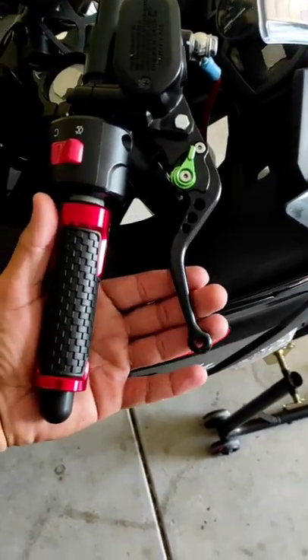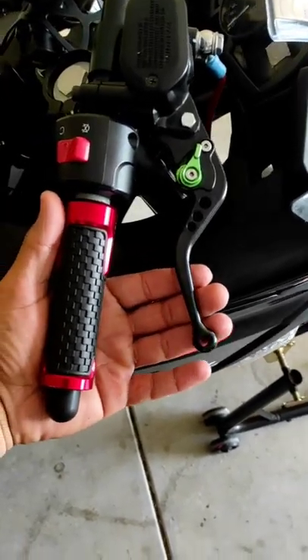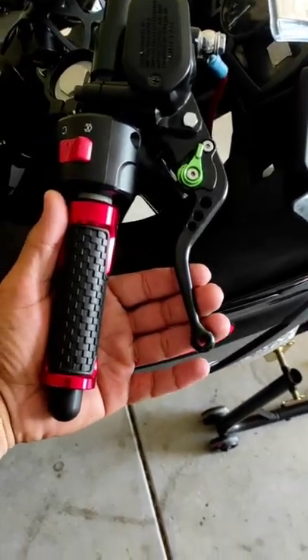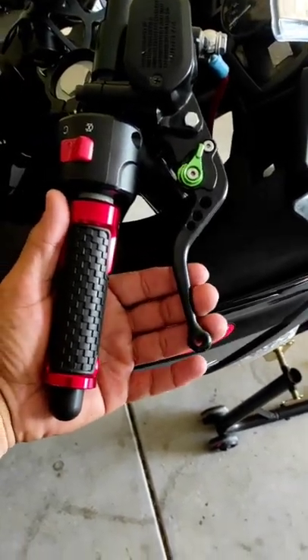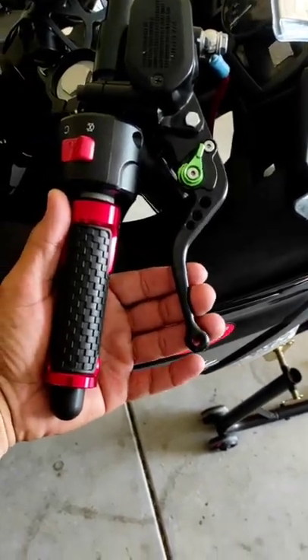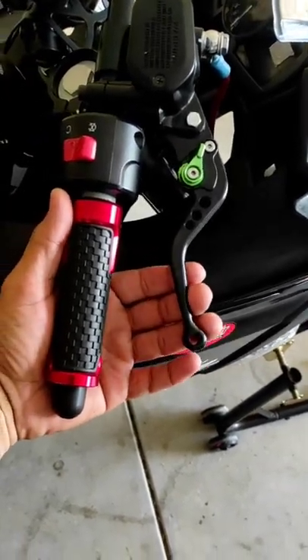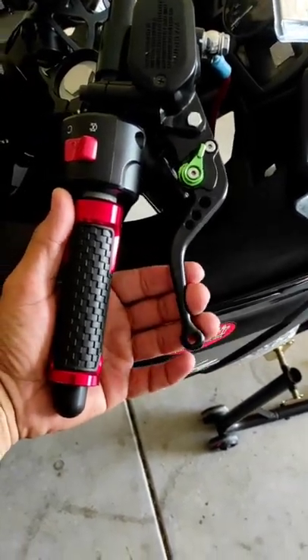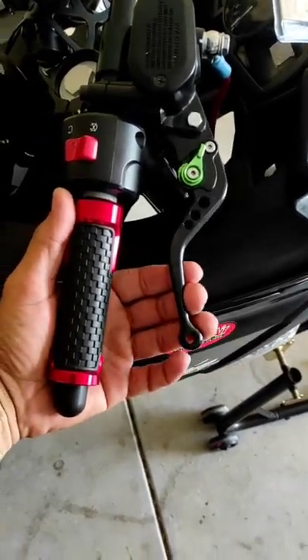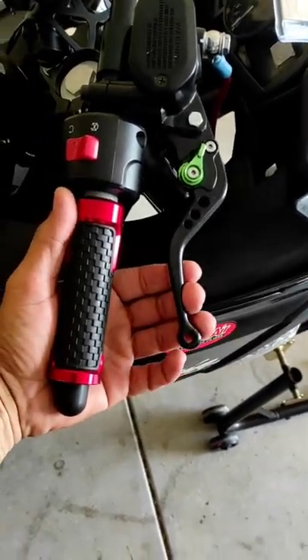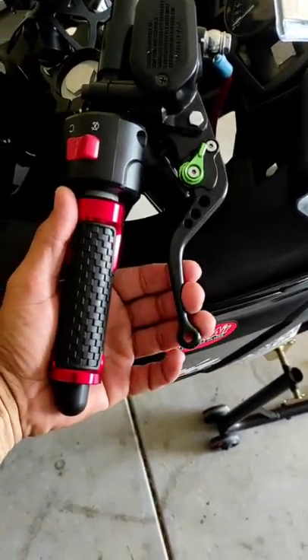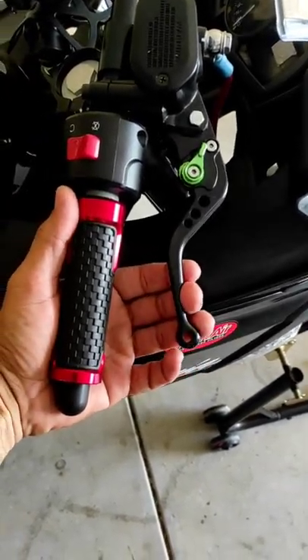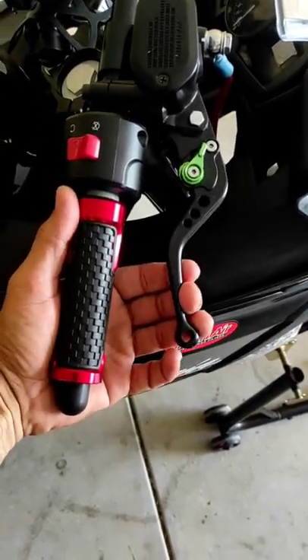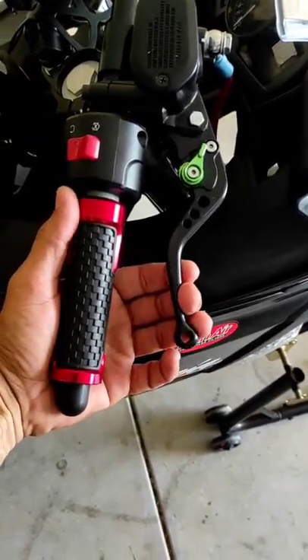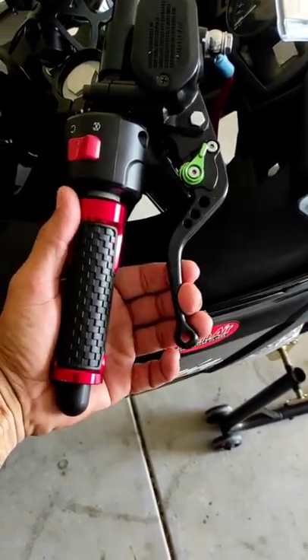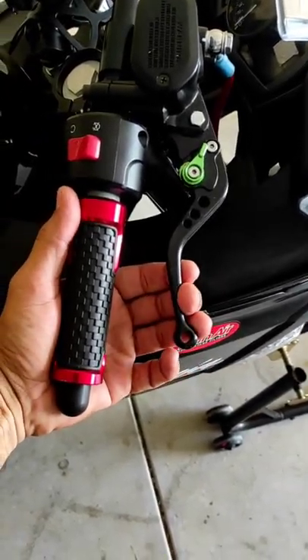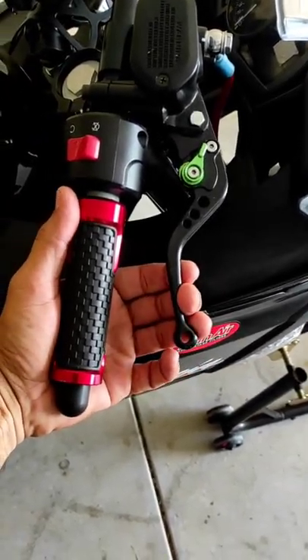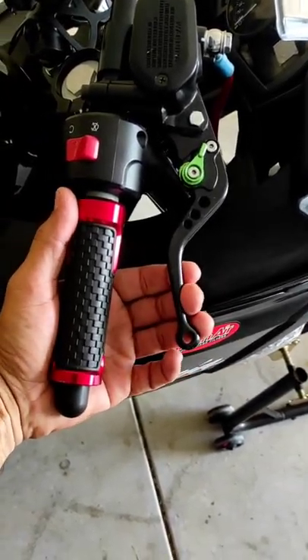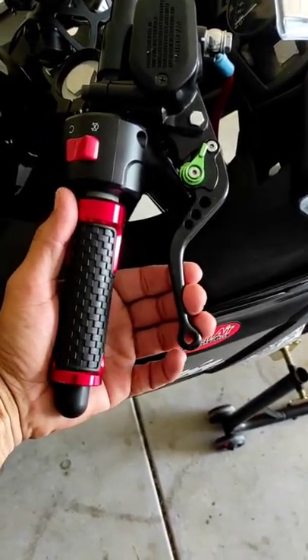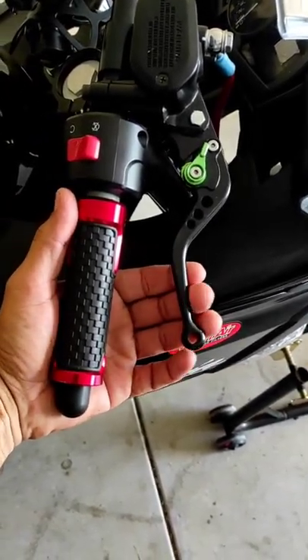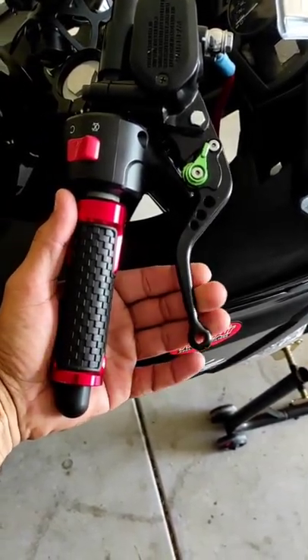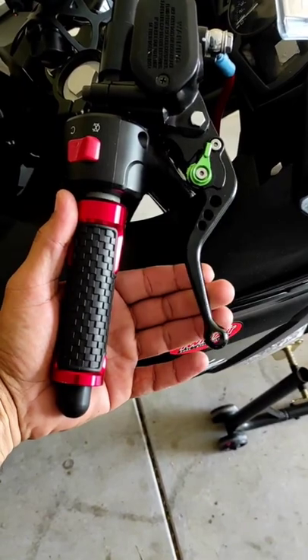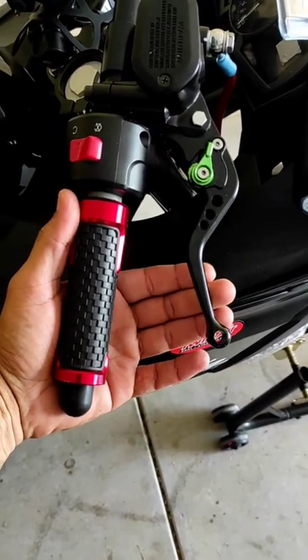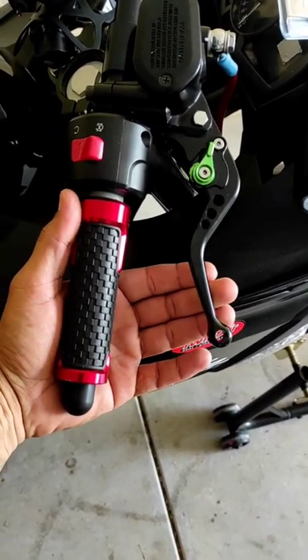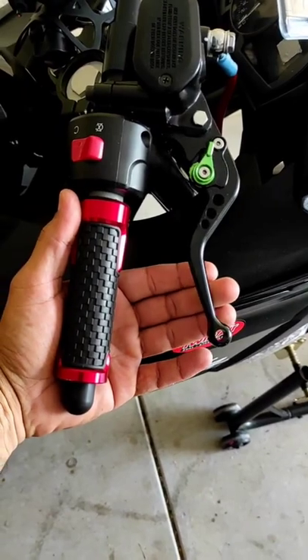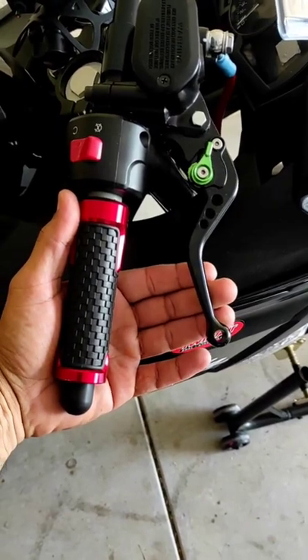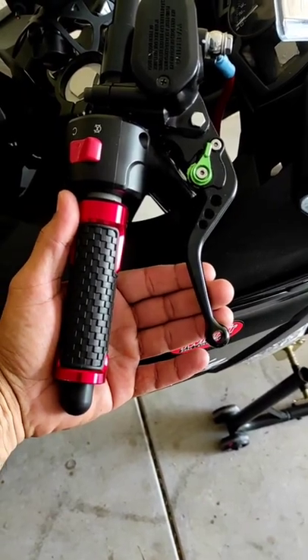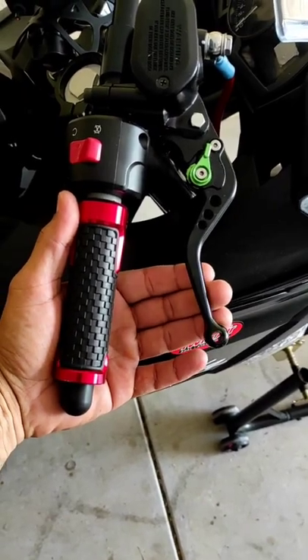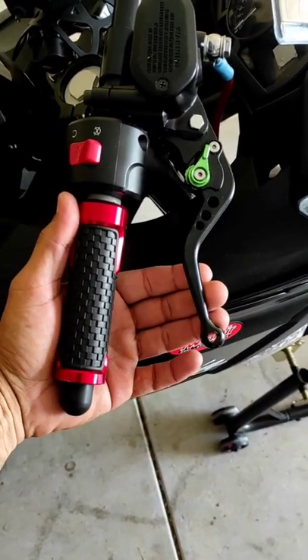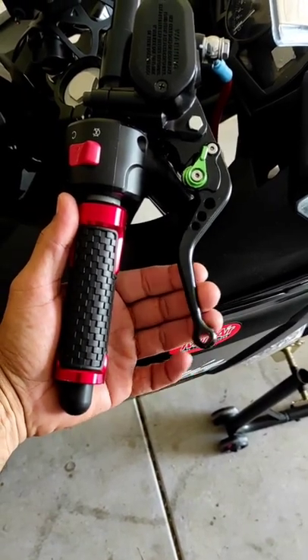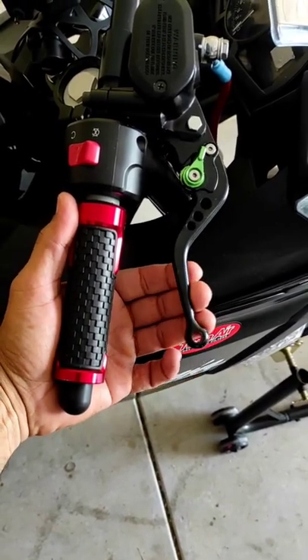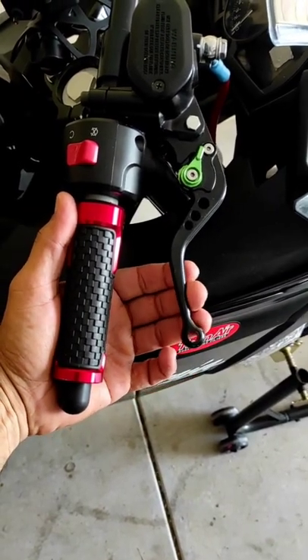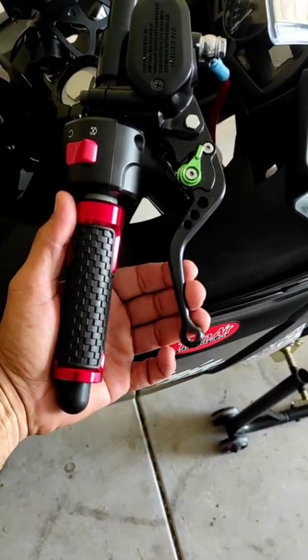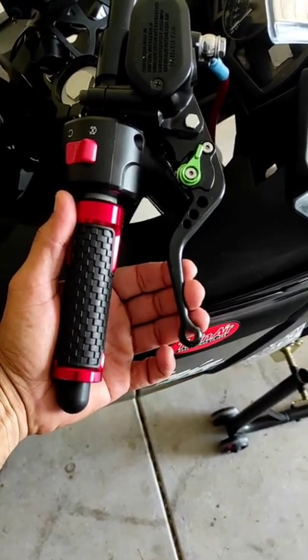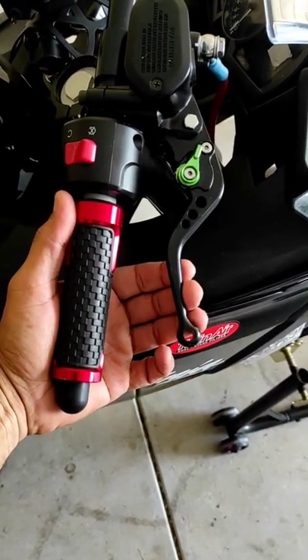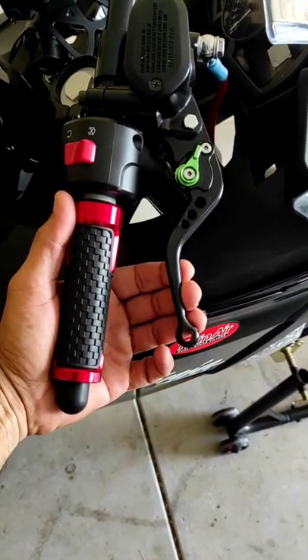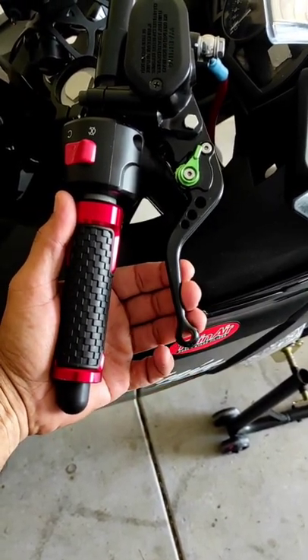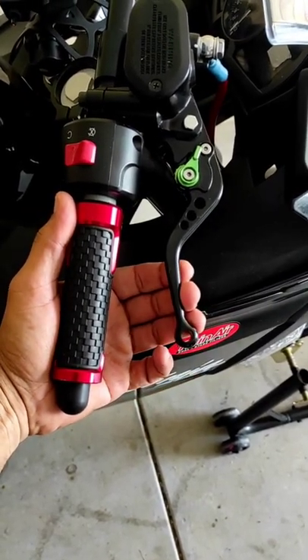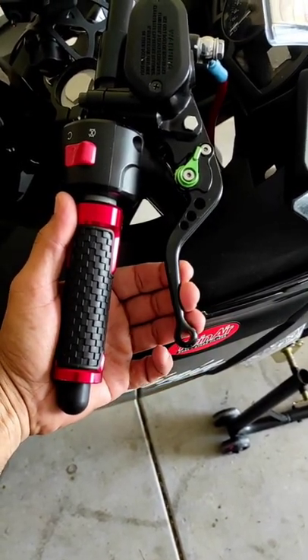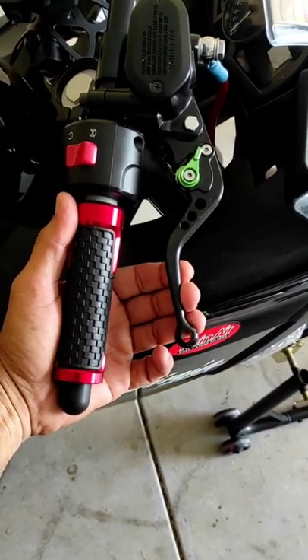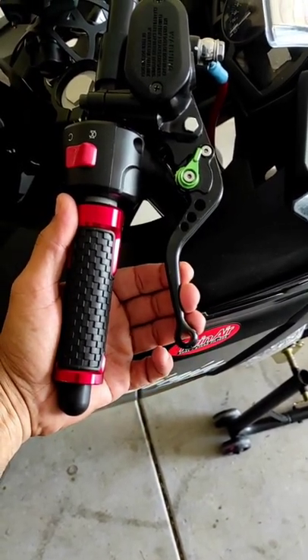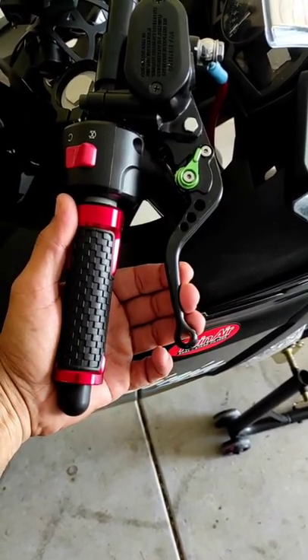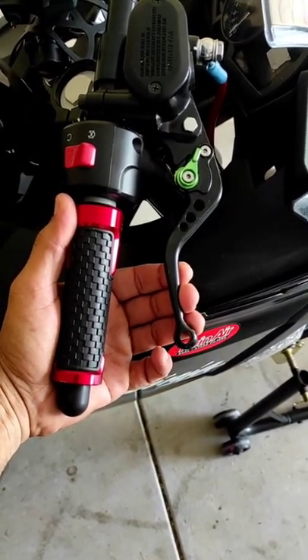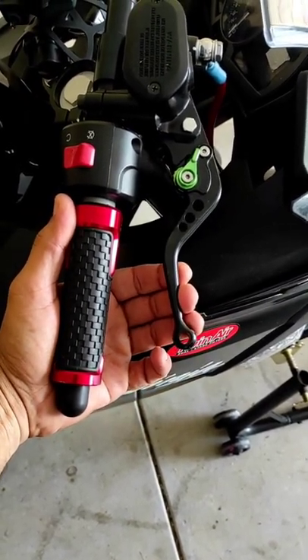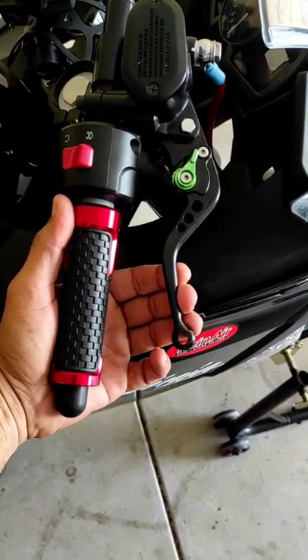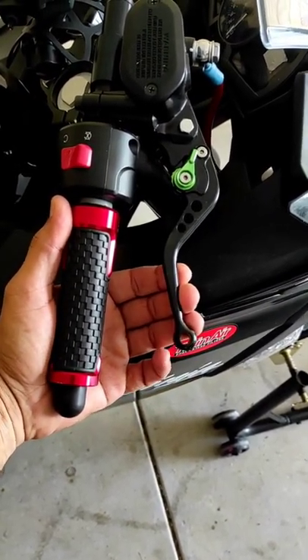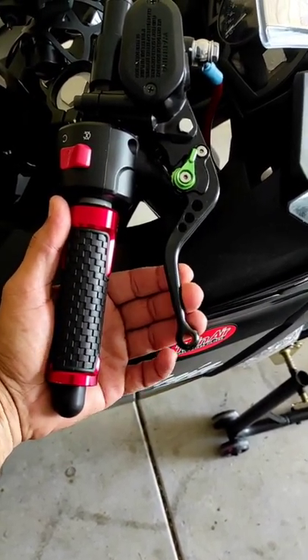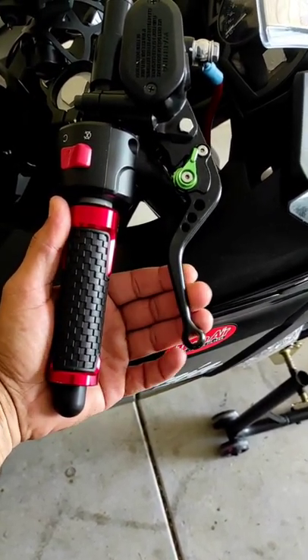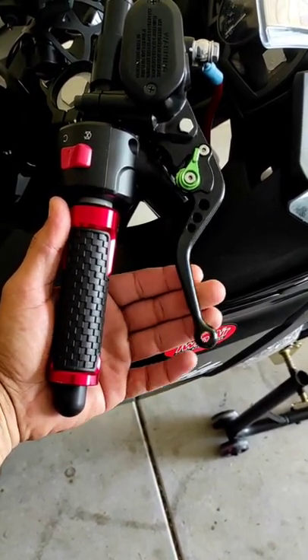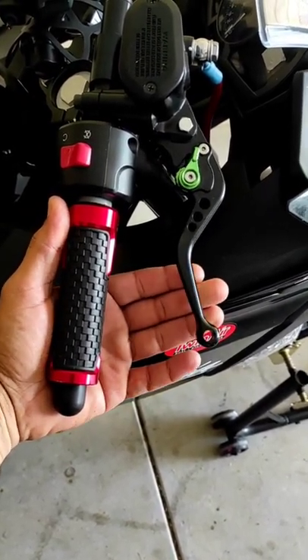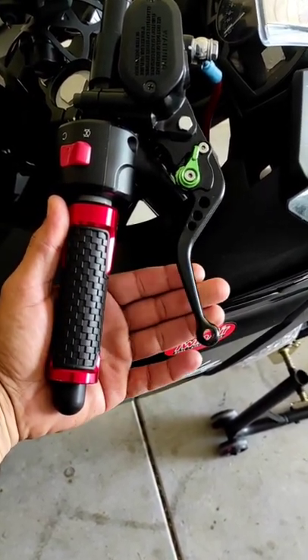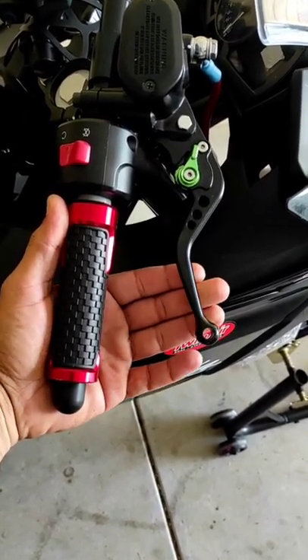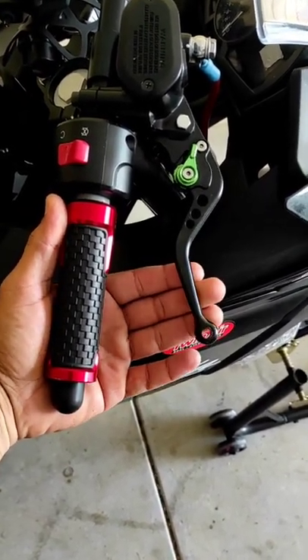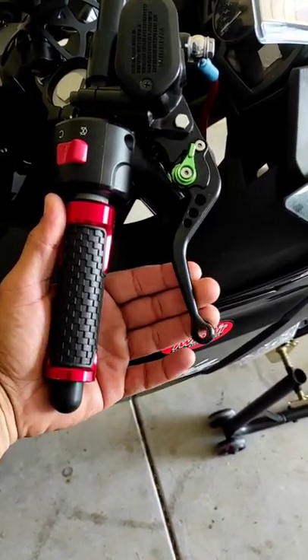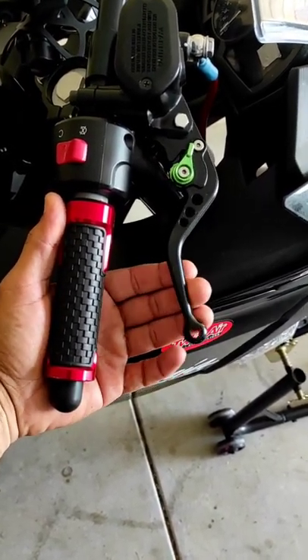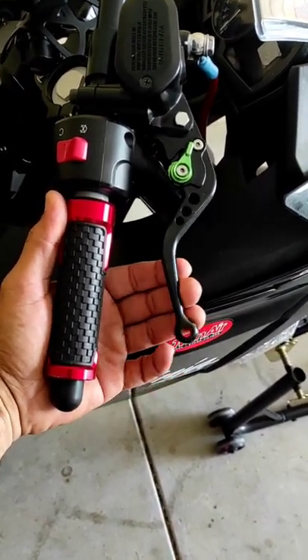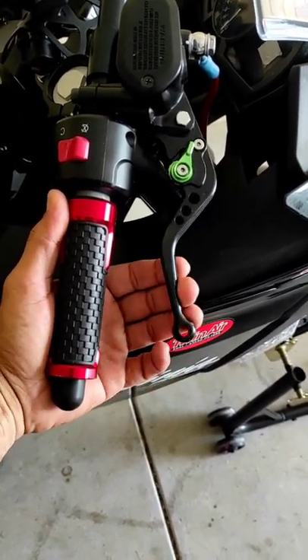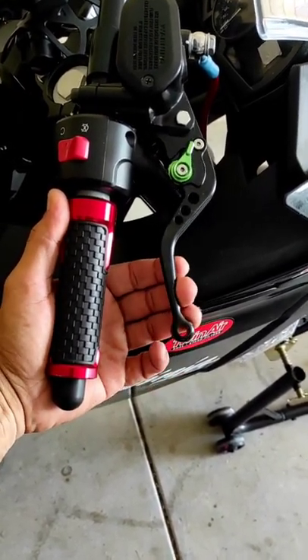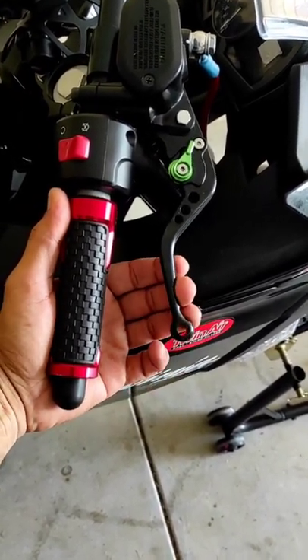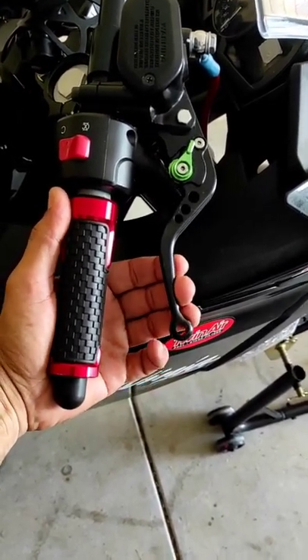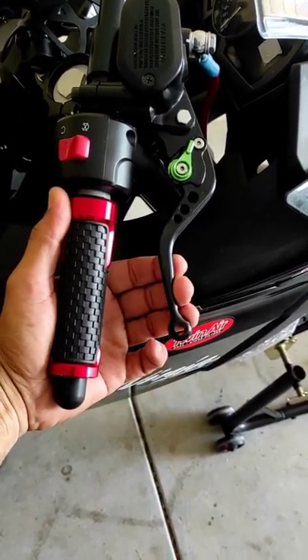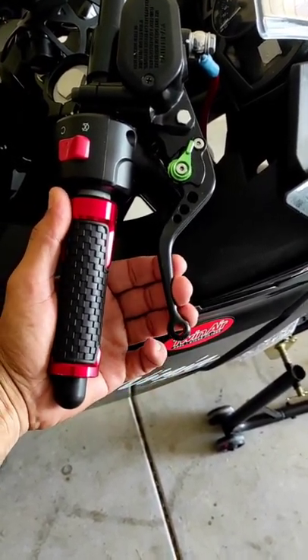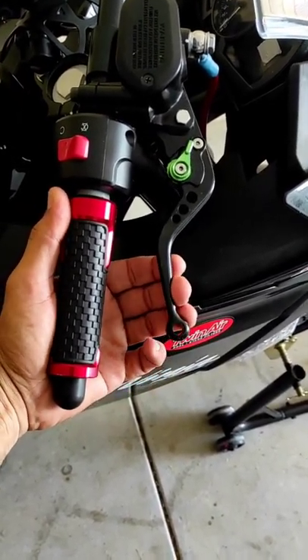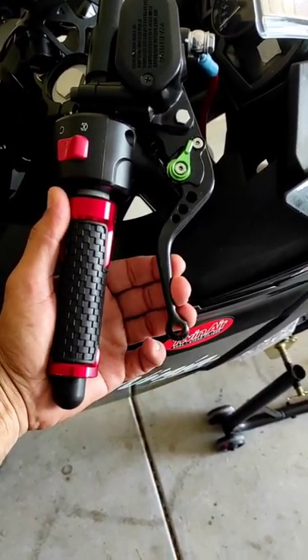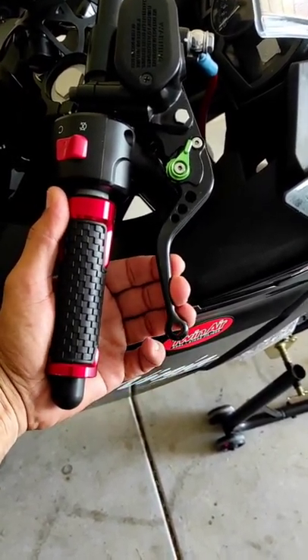Oh my god, this feels so much better now. Can't wait to try it out on the track.